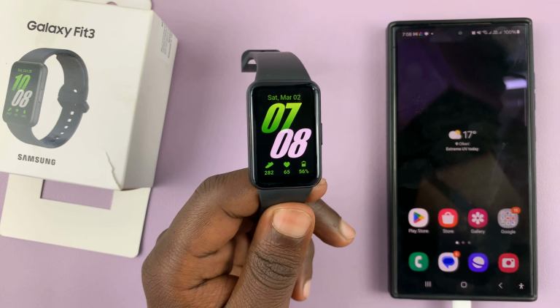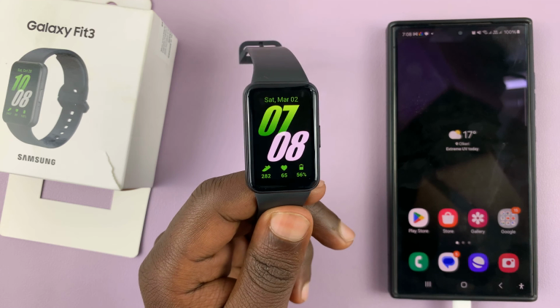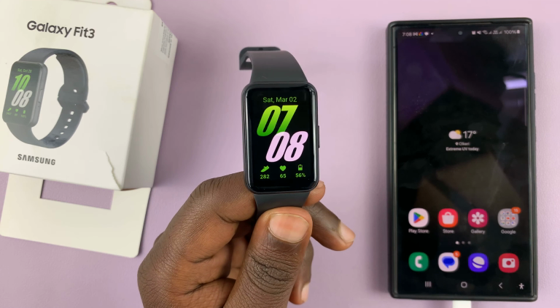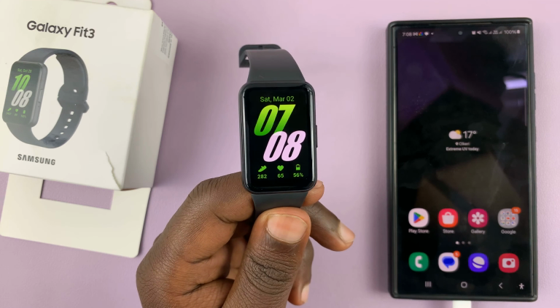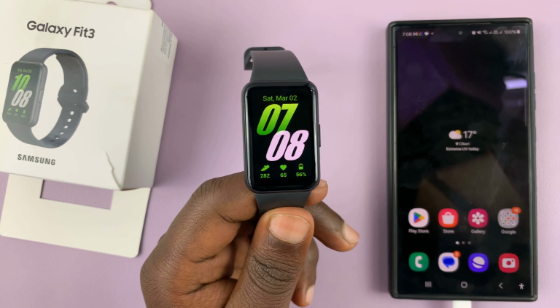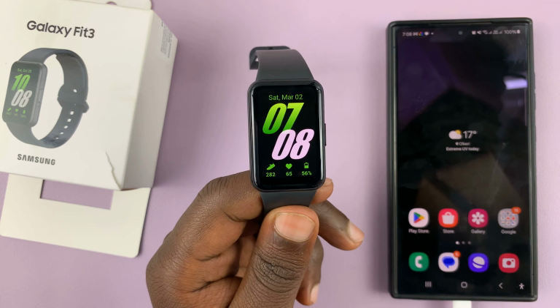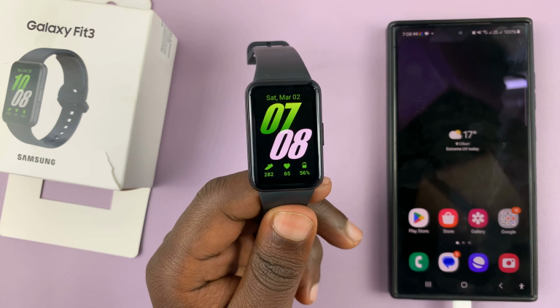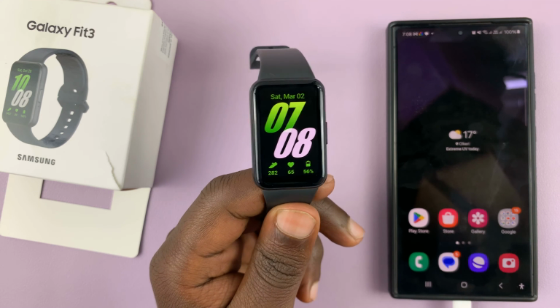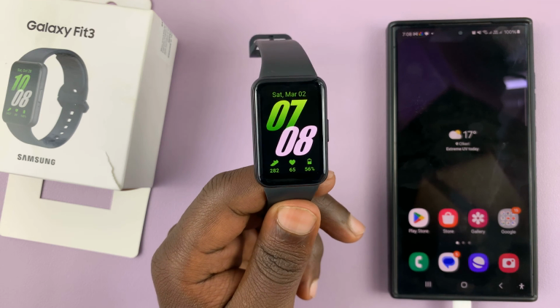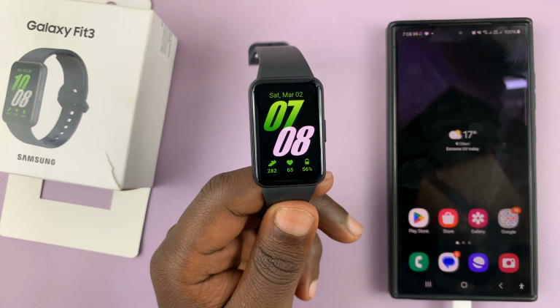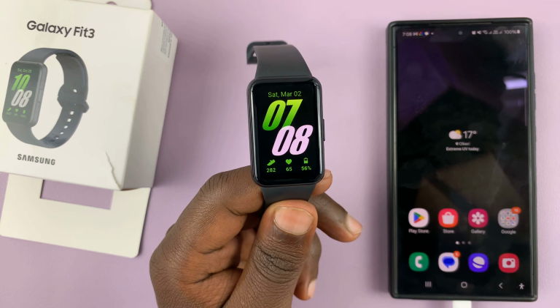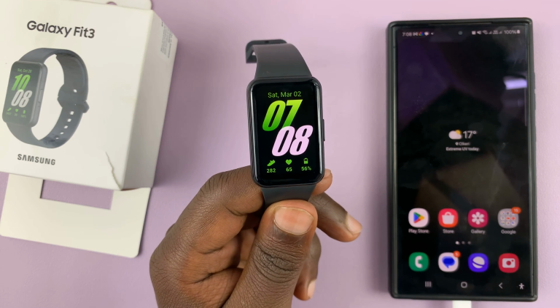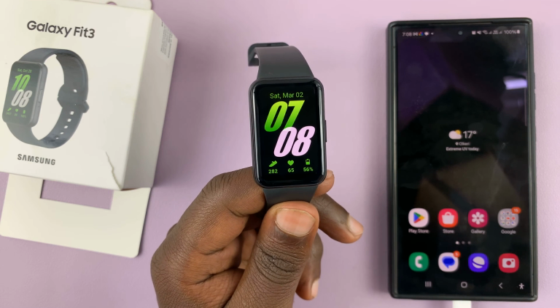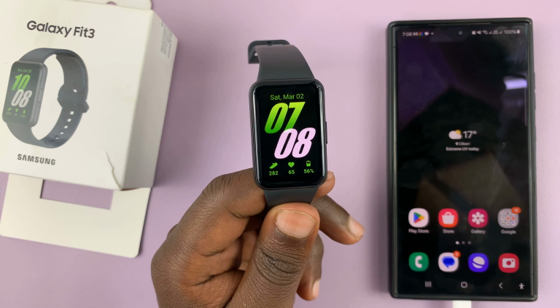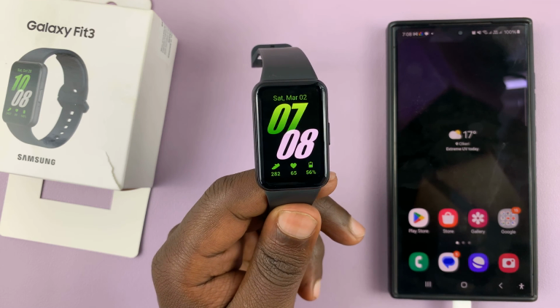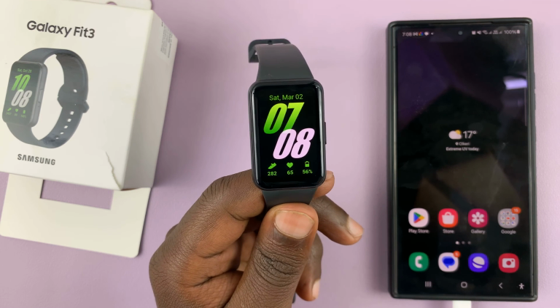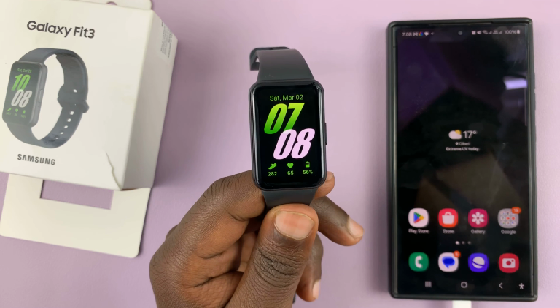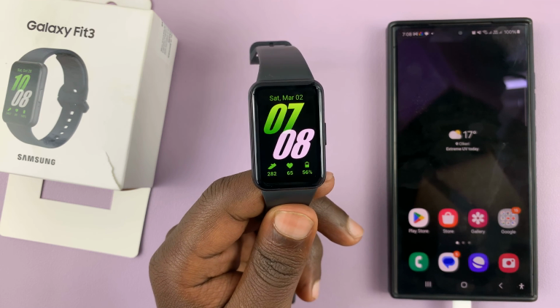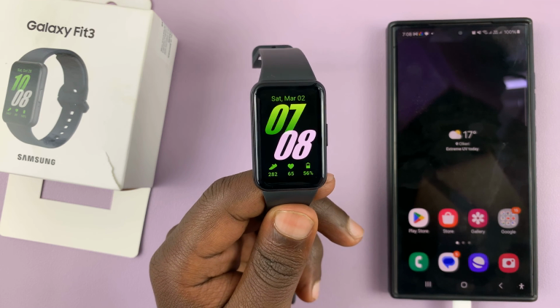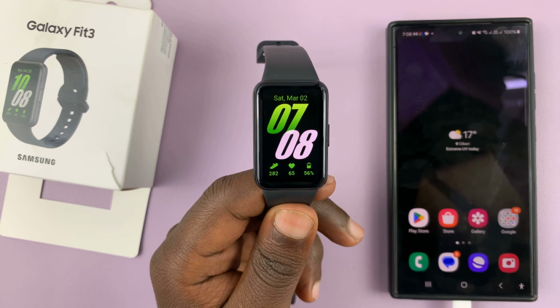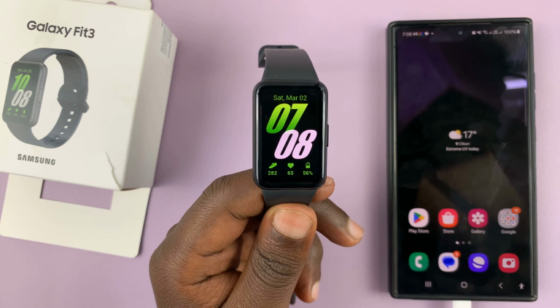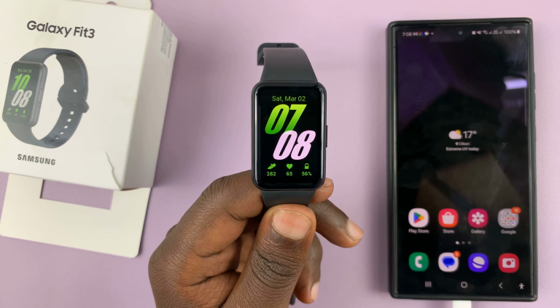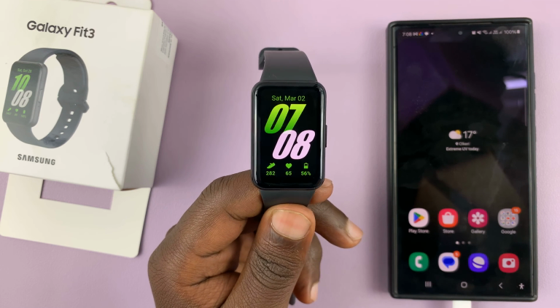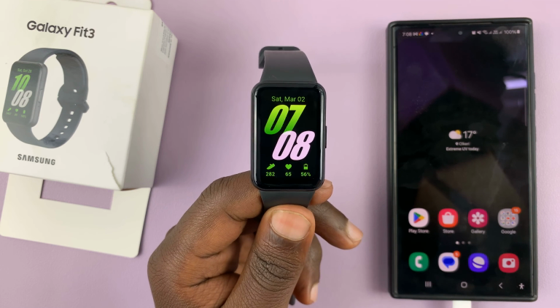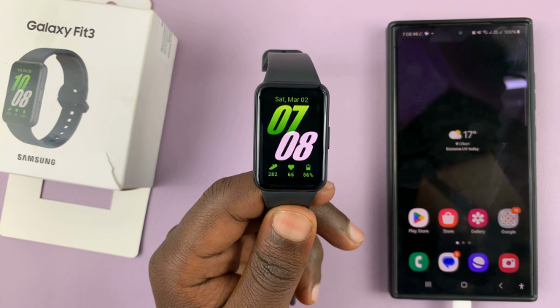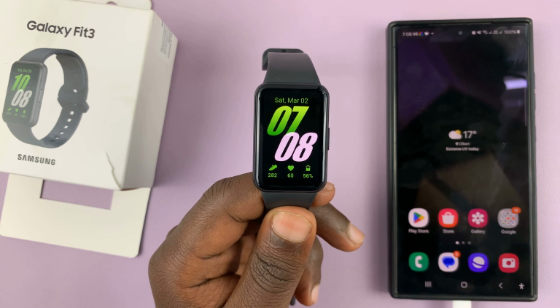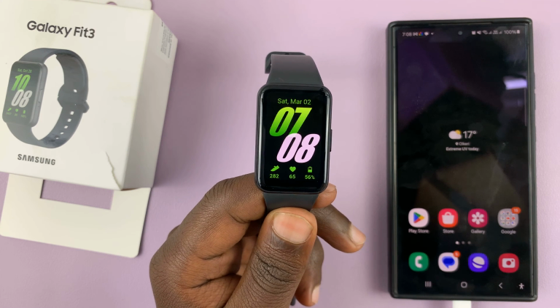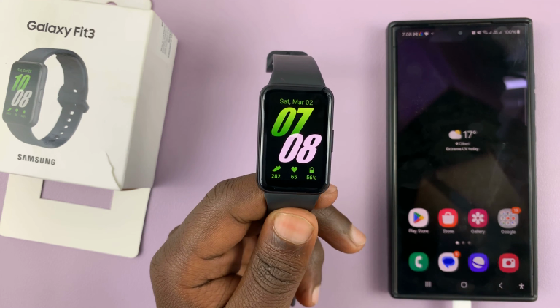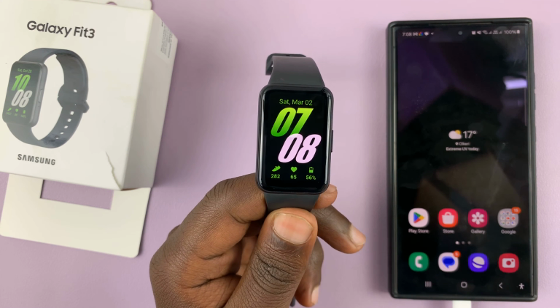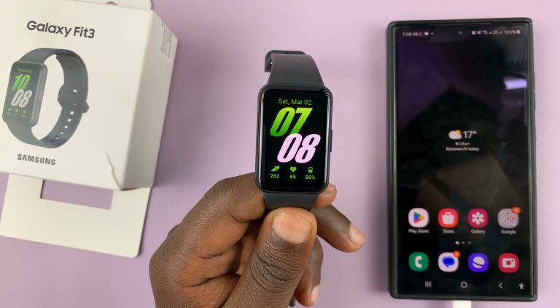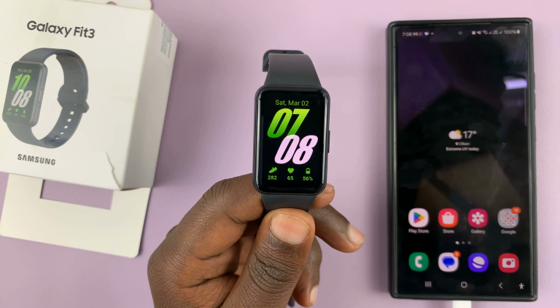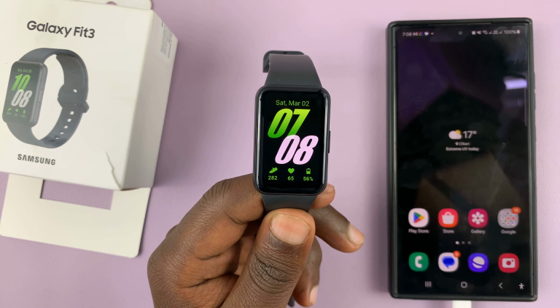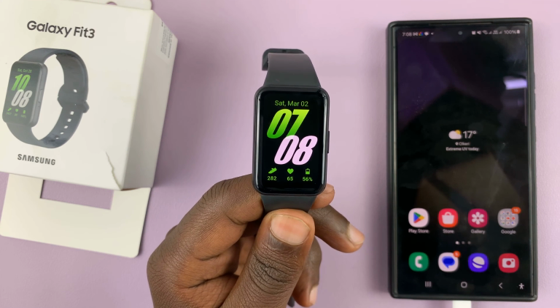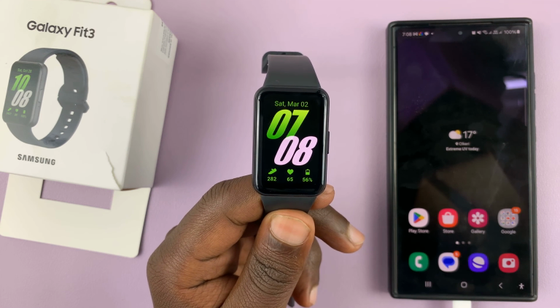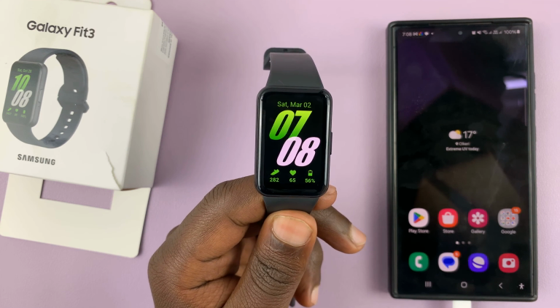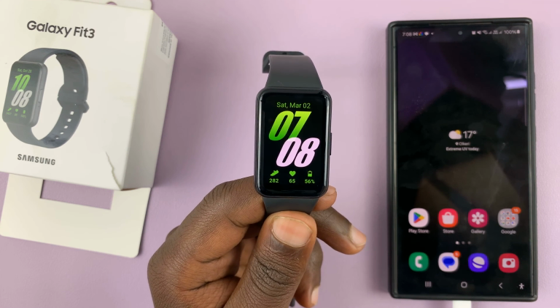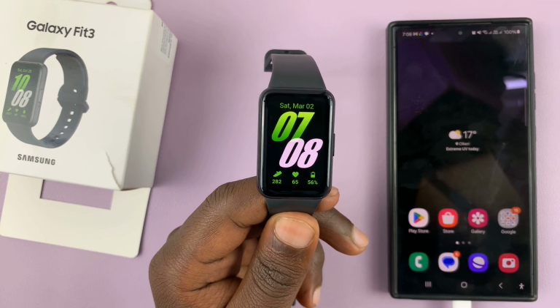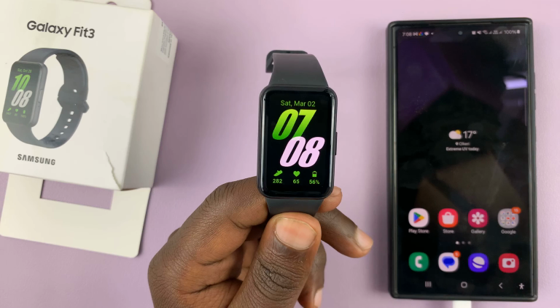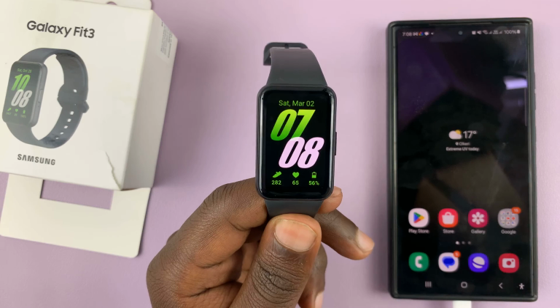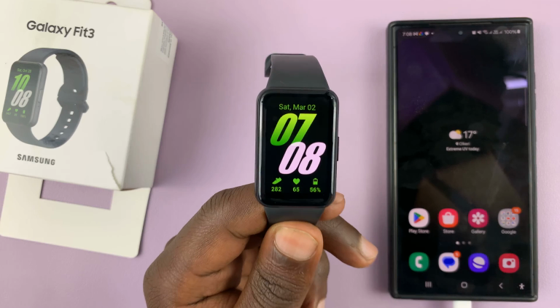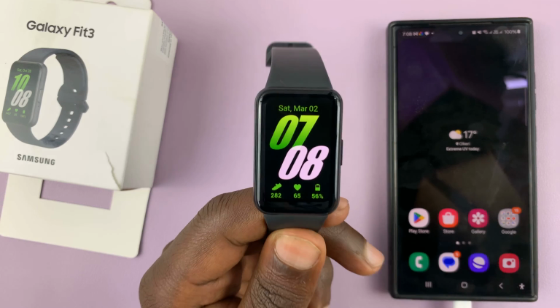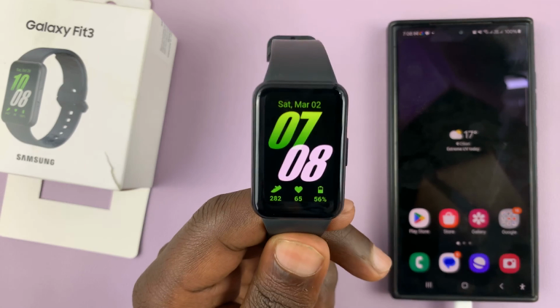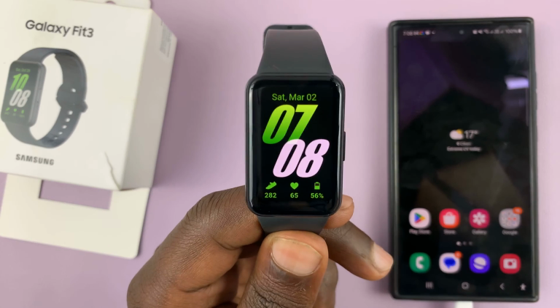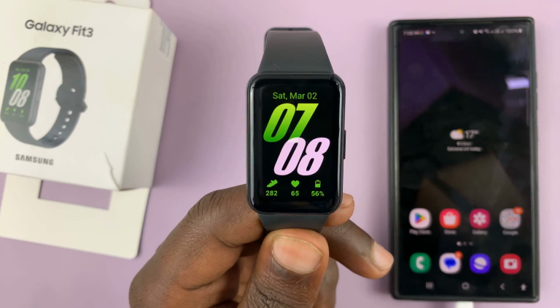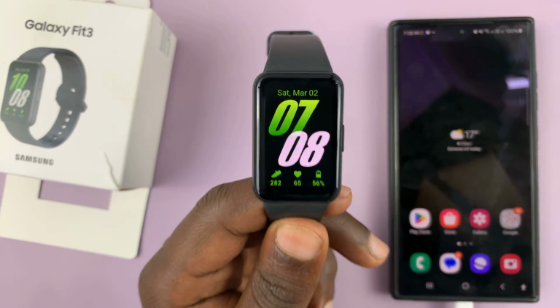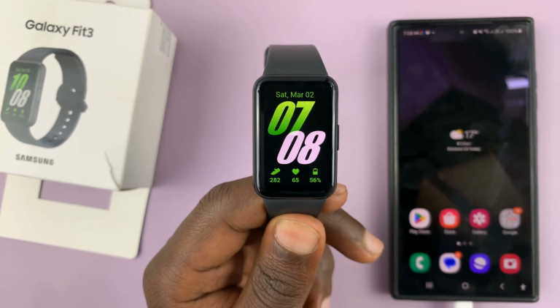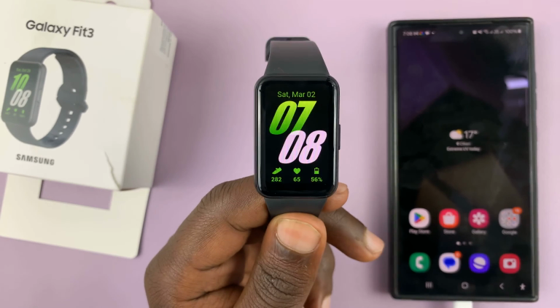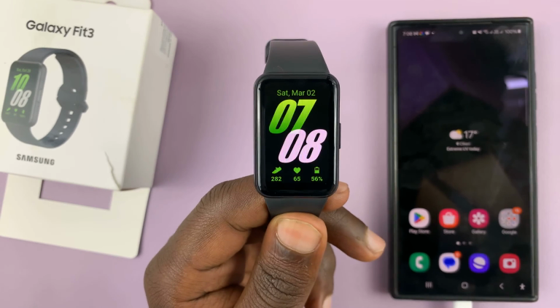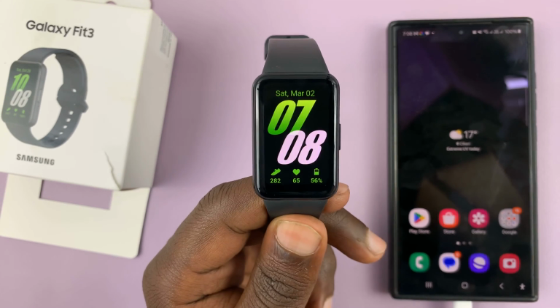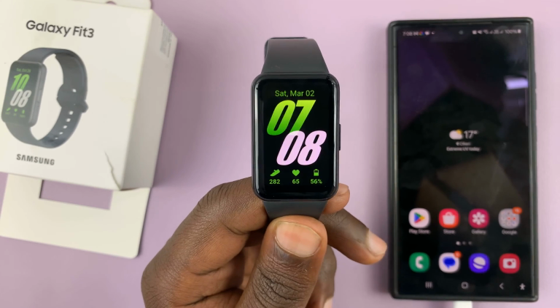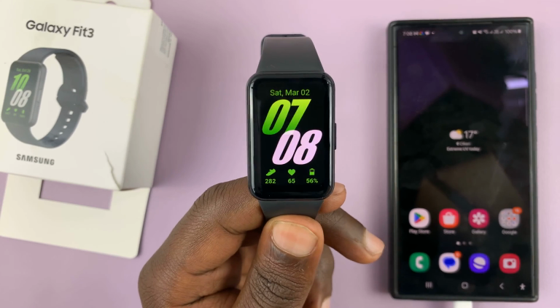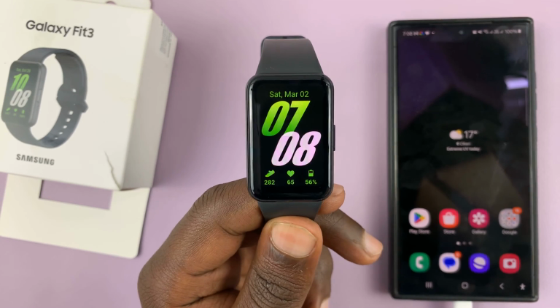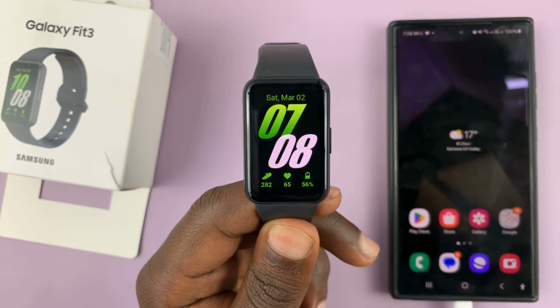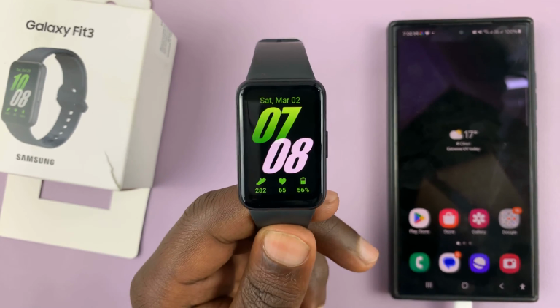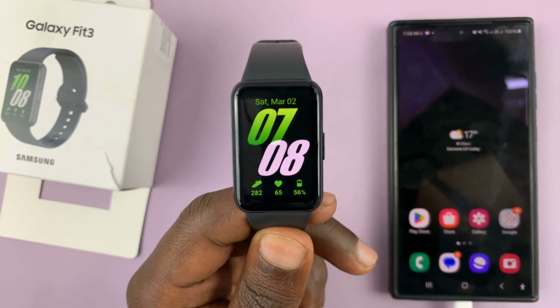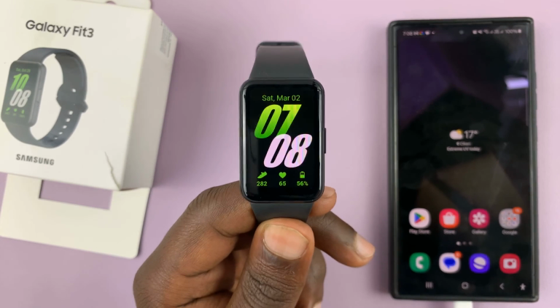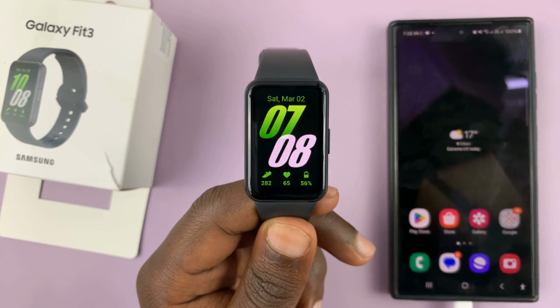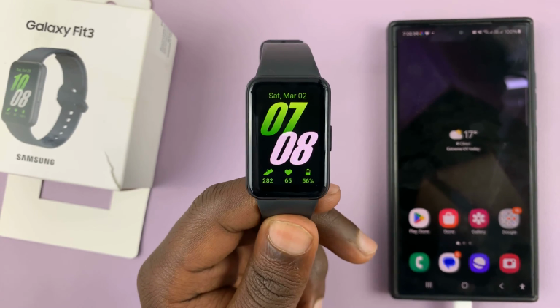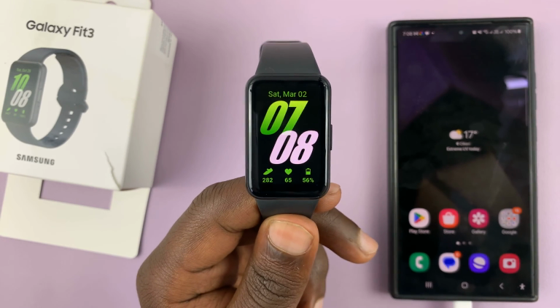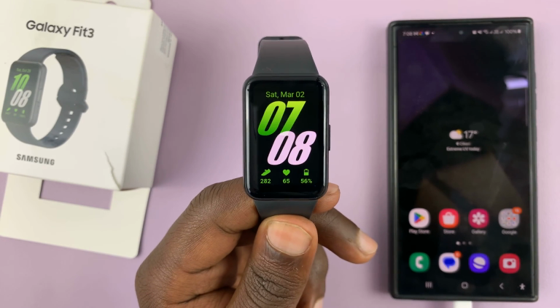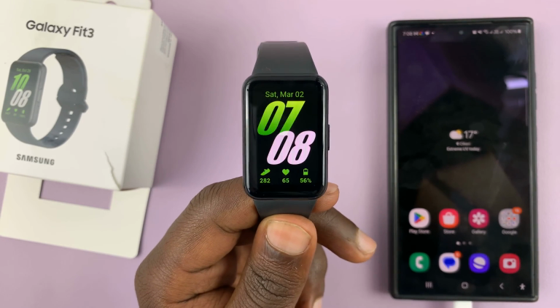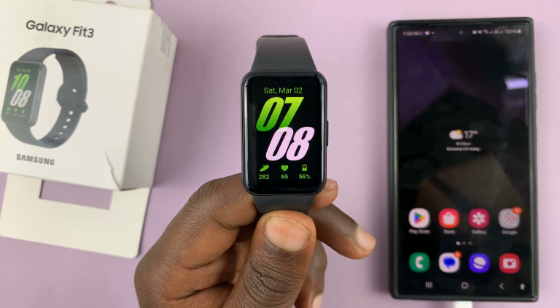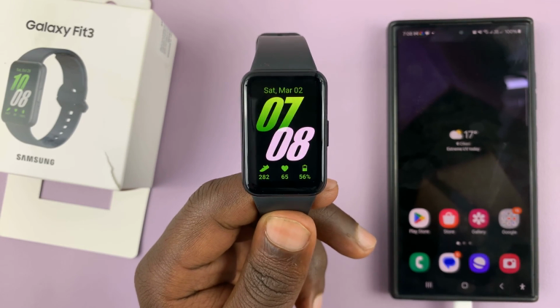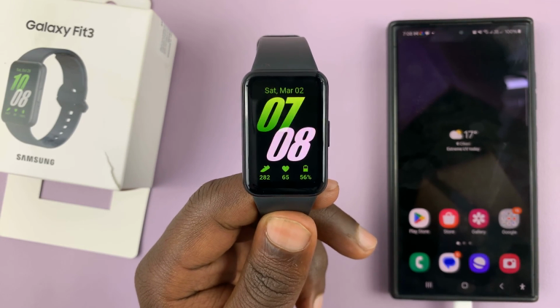I have the Samsung Galaxy Fit 3 and I'll be showing you how to measure stress or your stress levels with this fitness band.